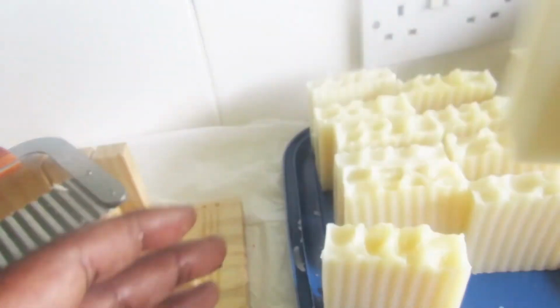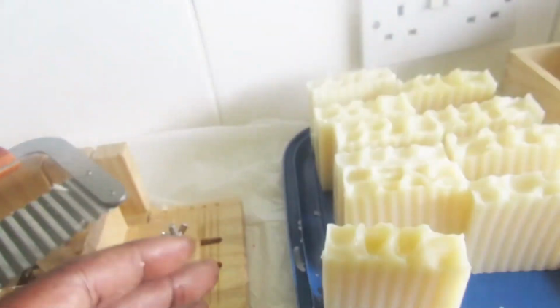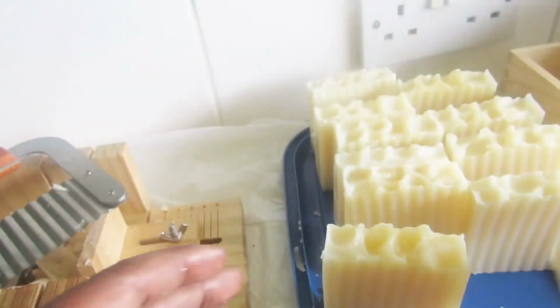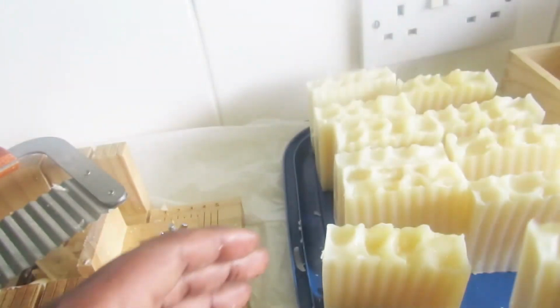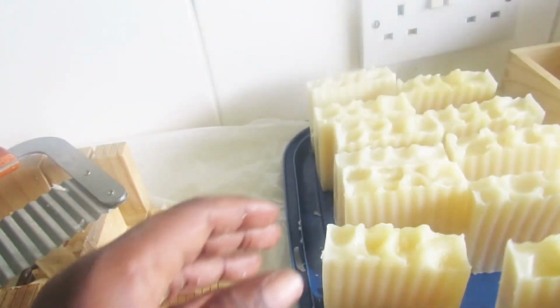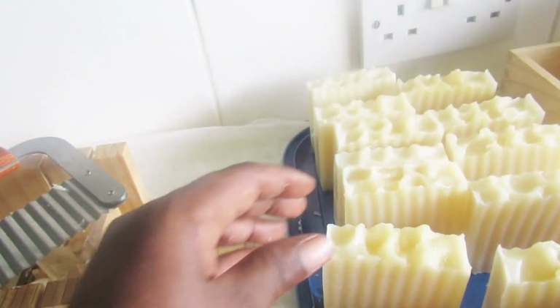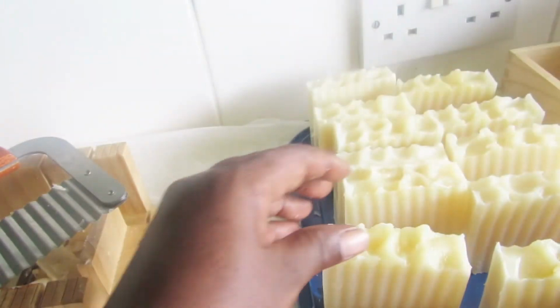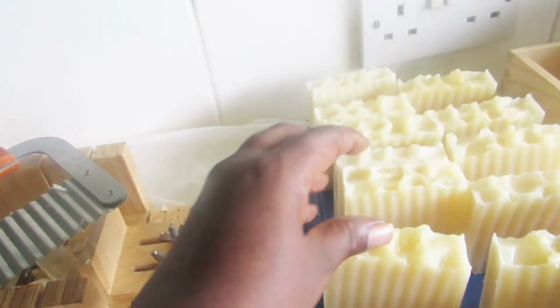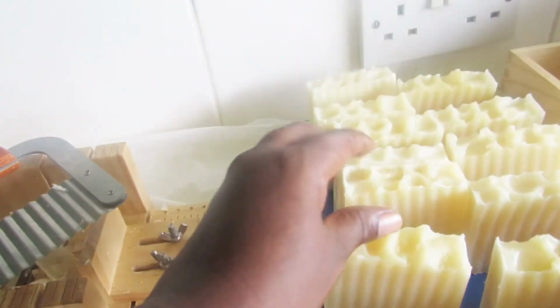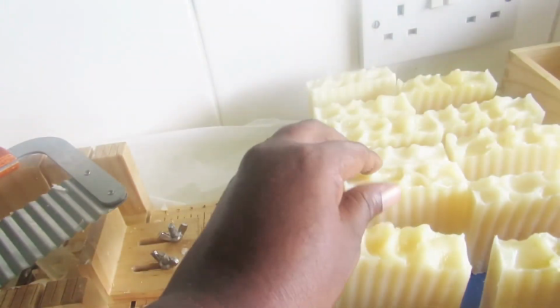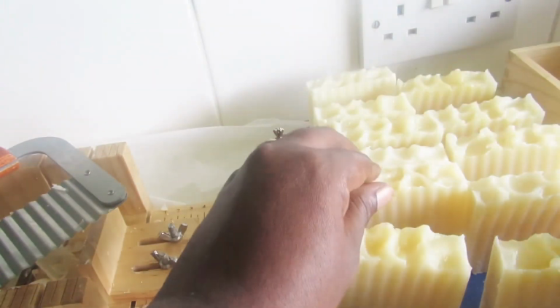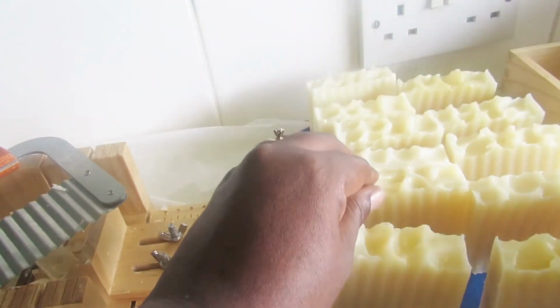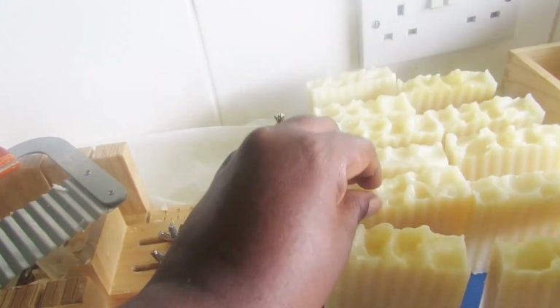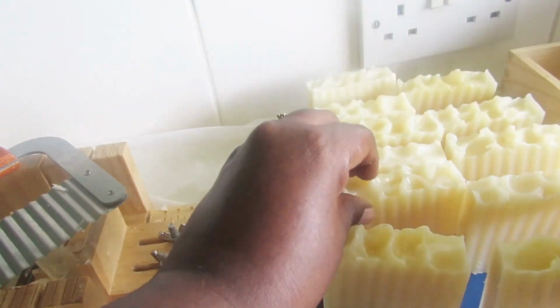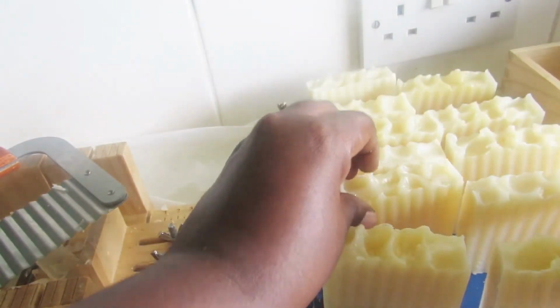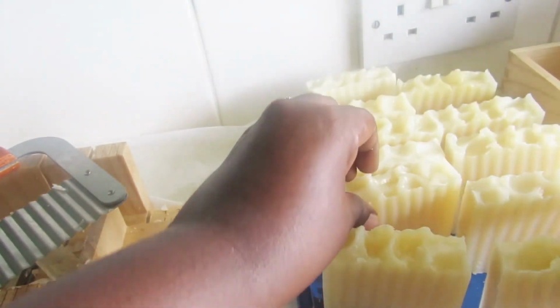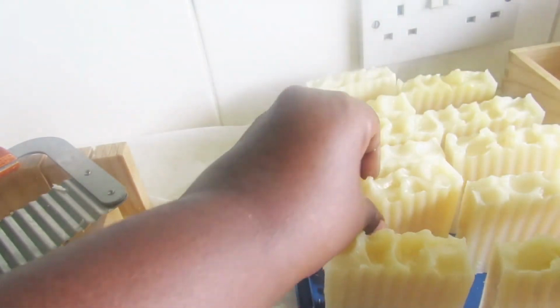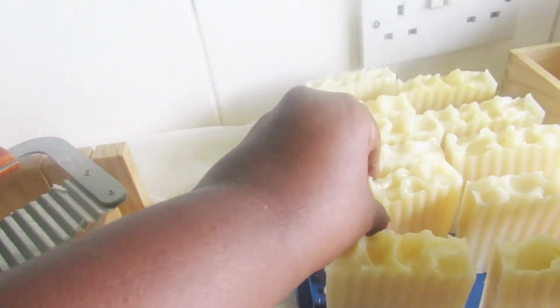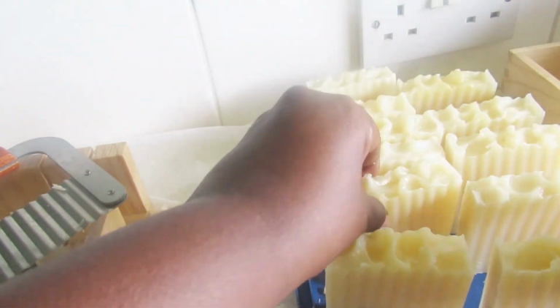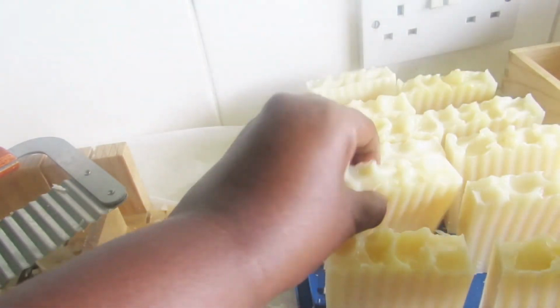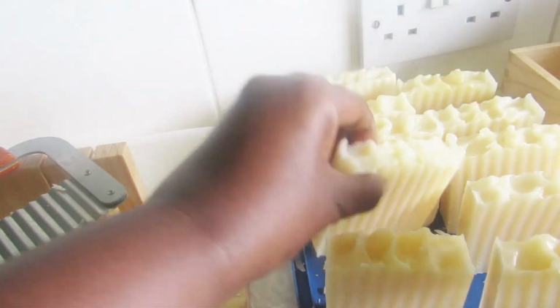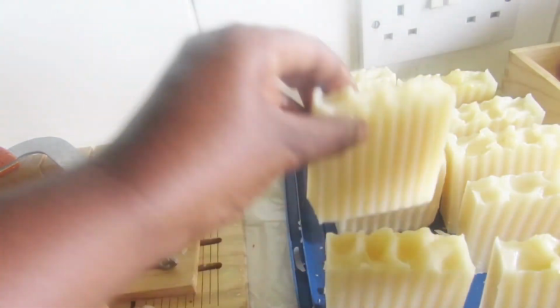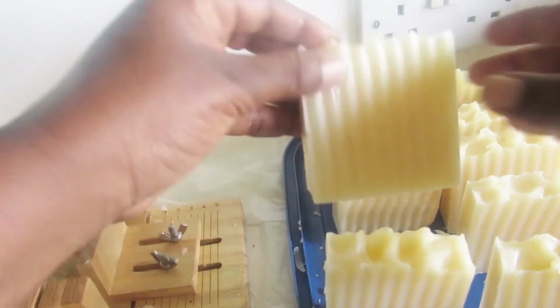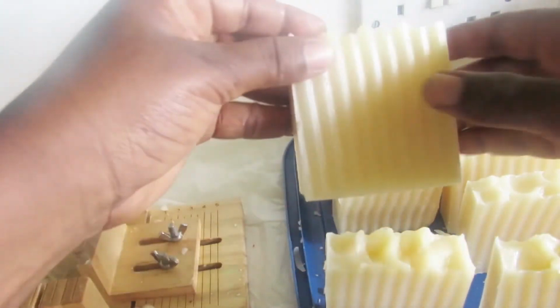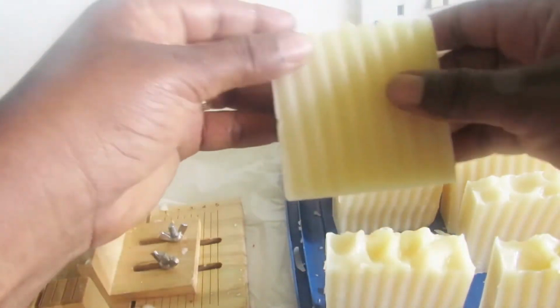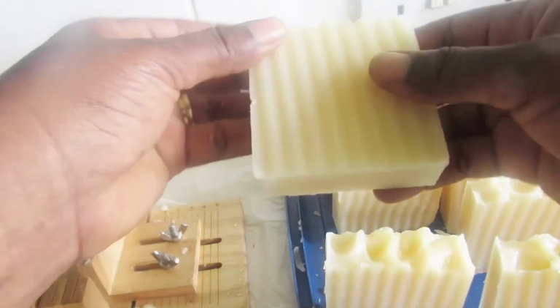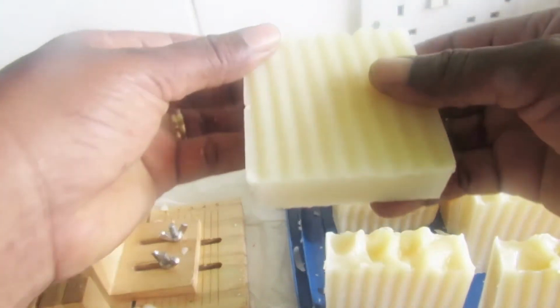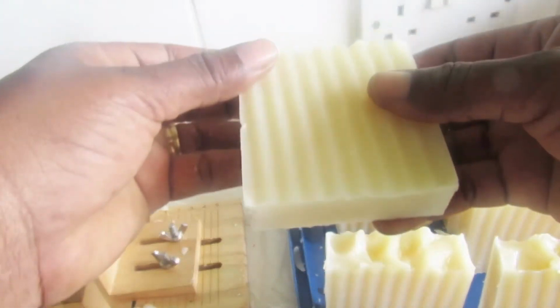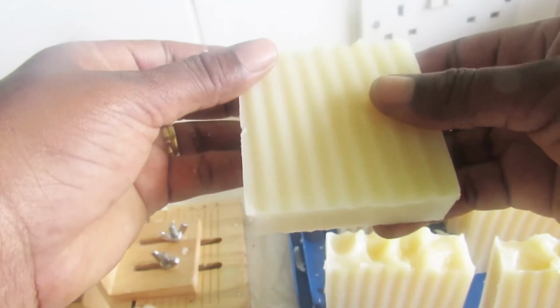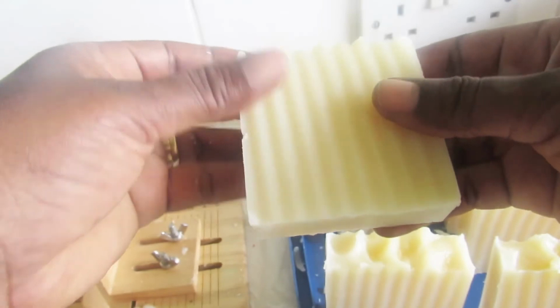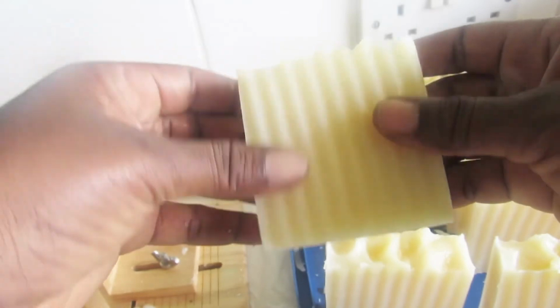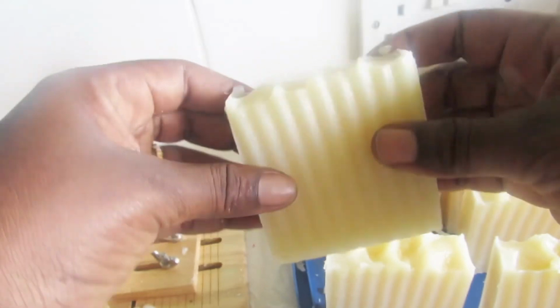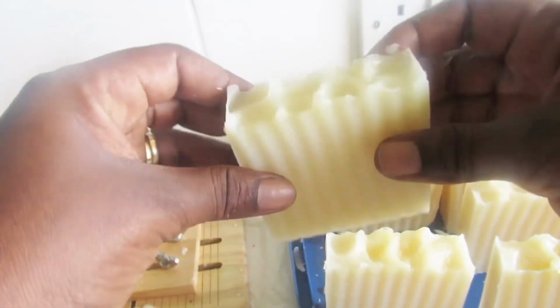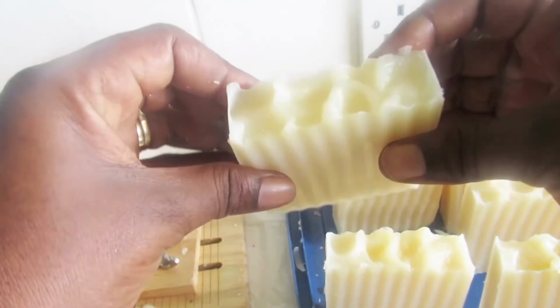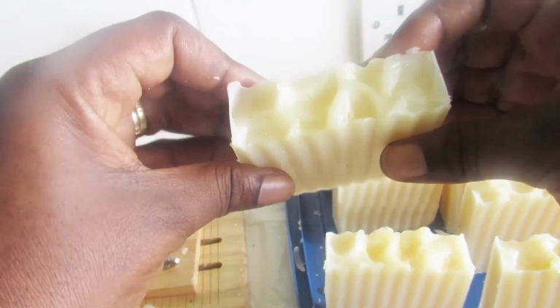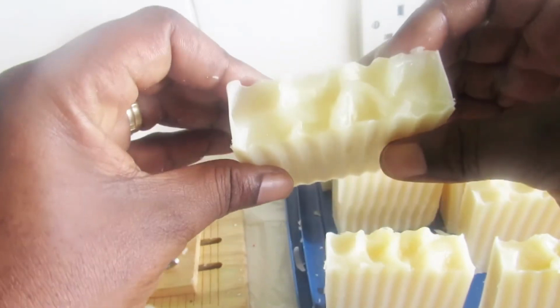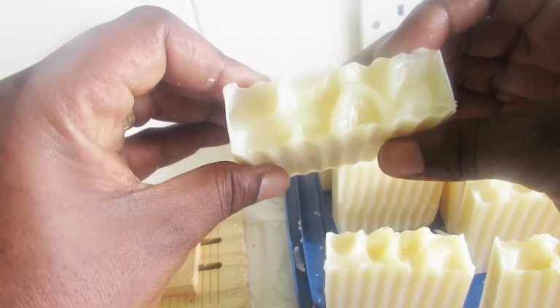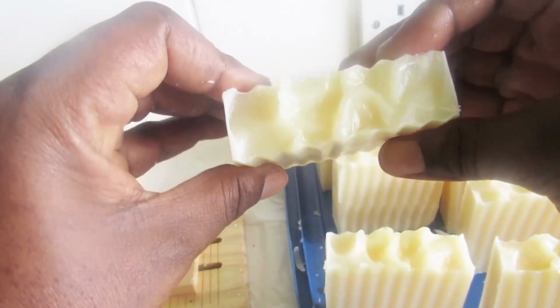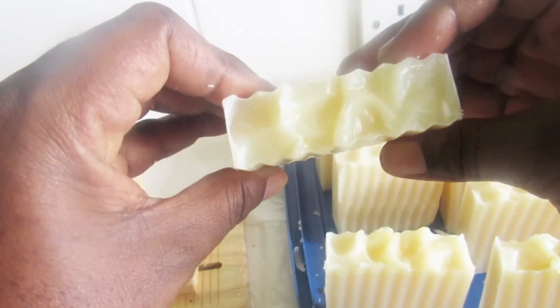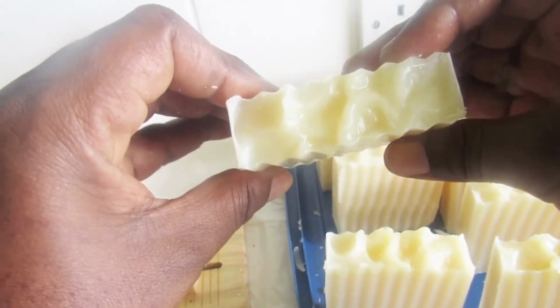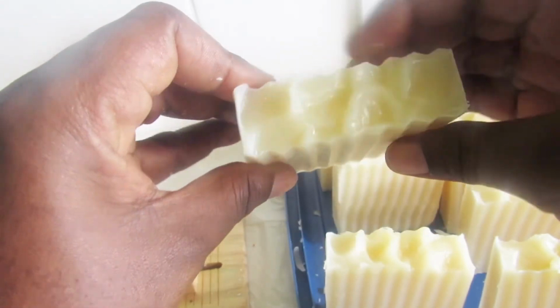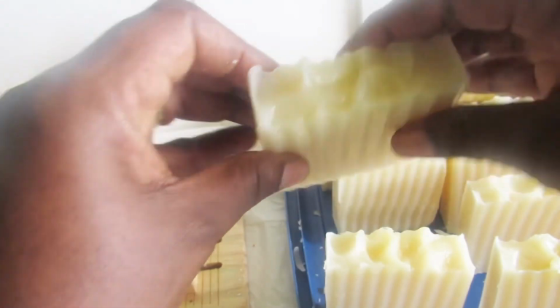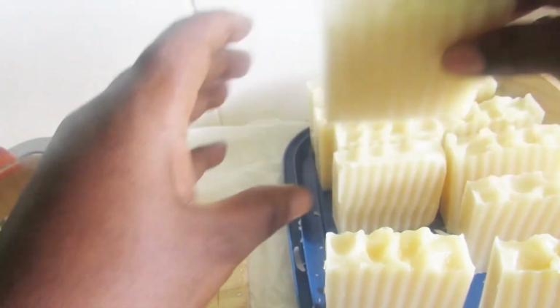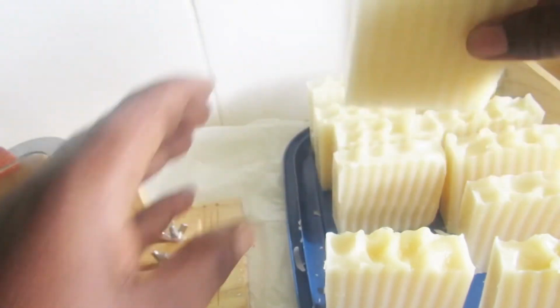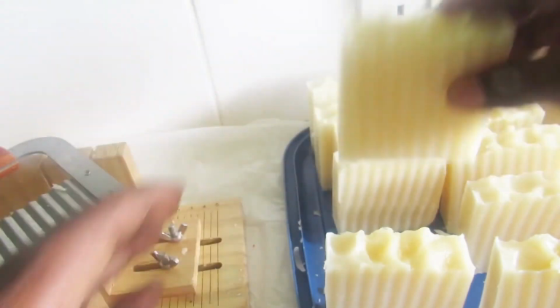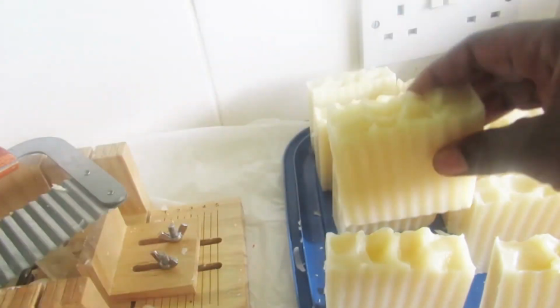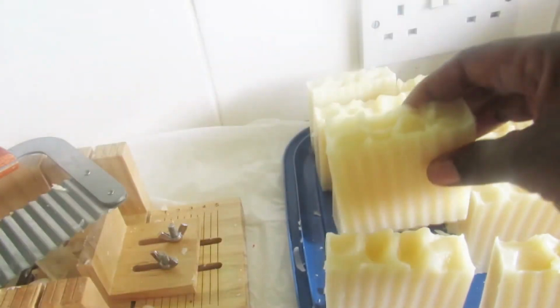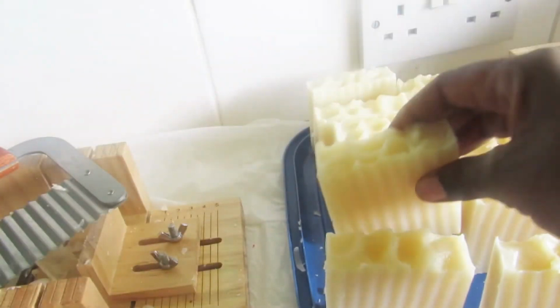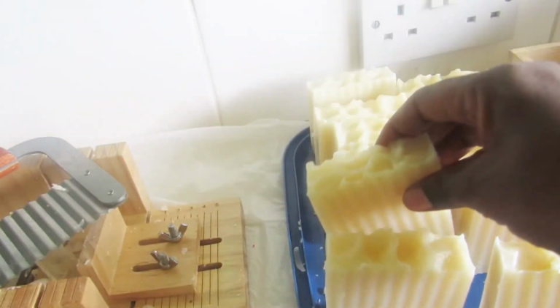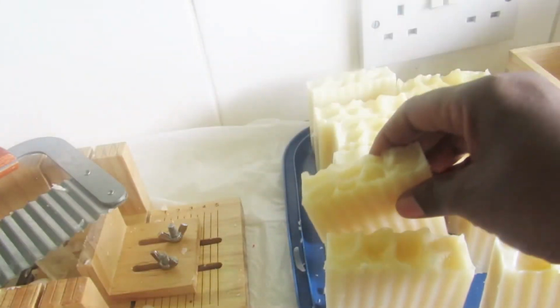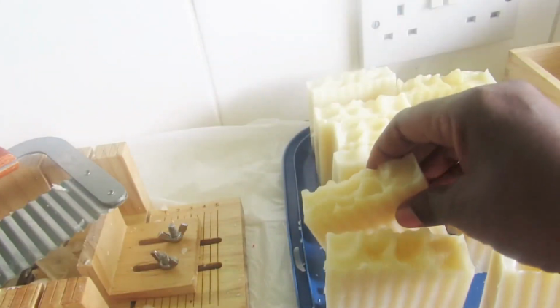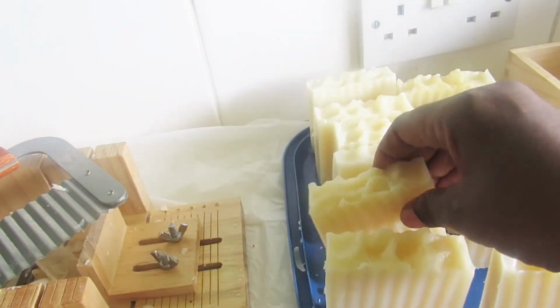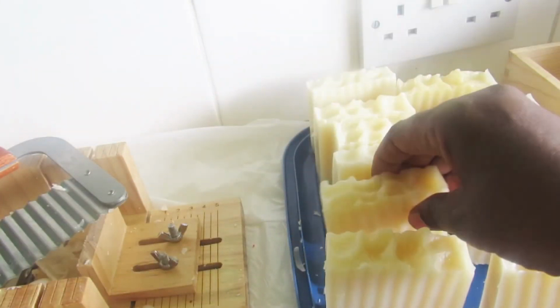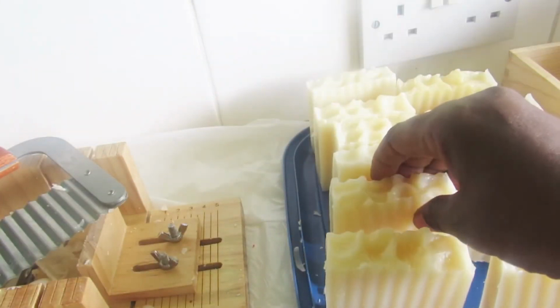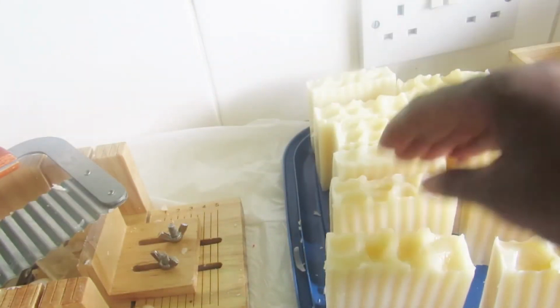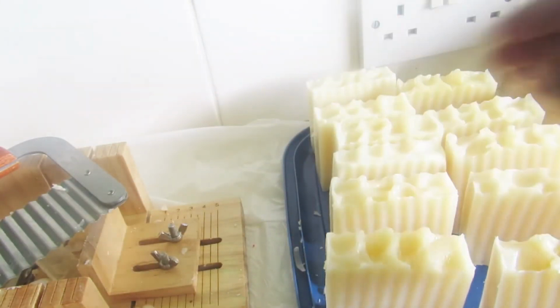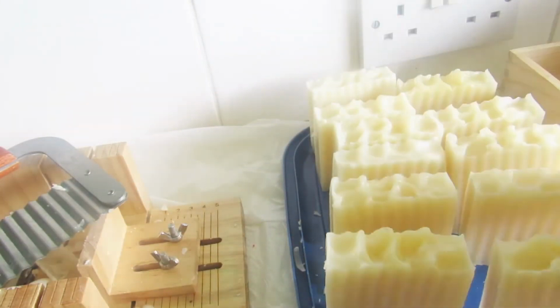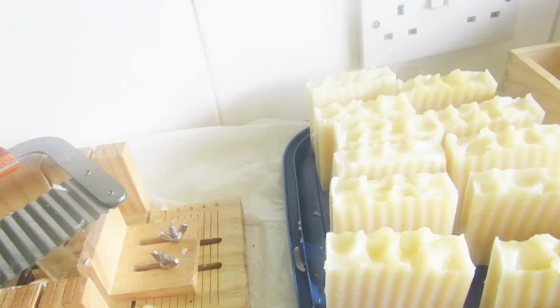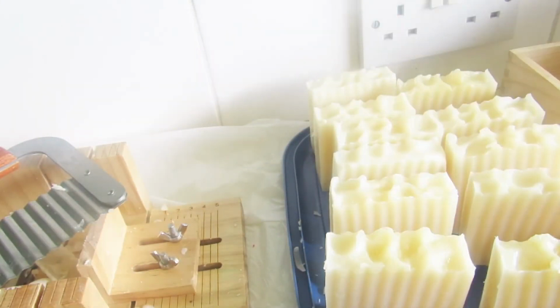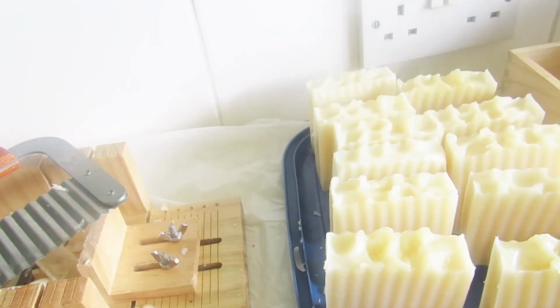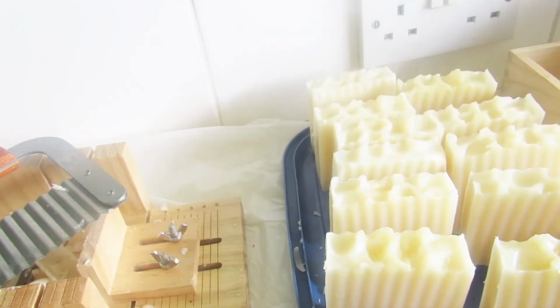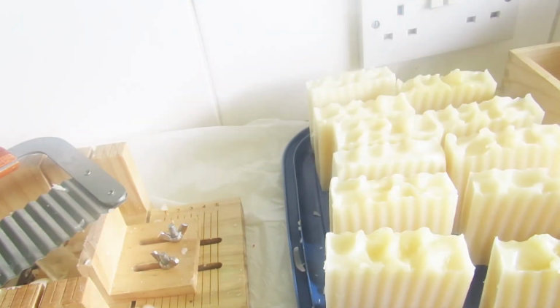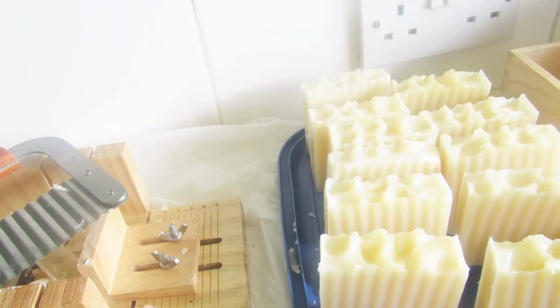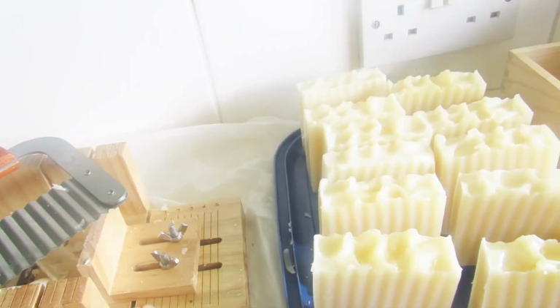Oh my goodness, this soap looks so amazing. I did a 20% super fat.